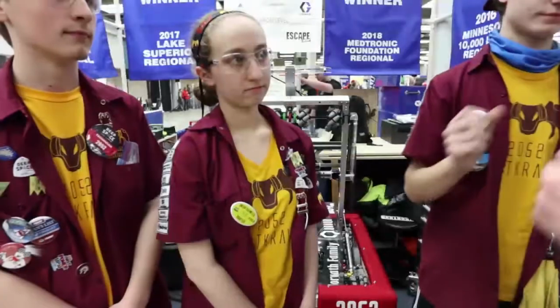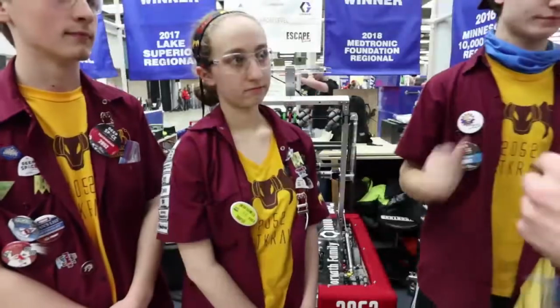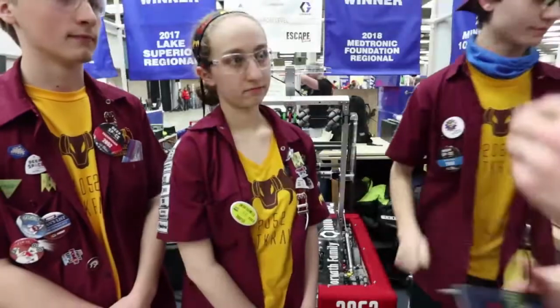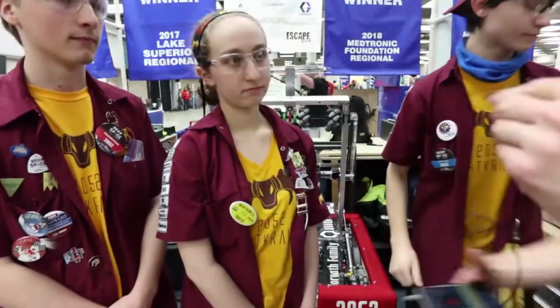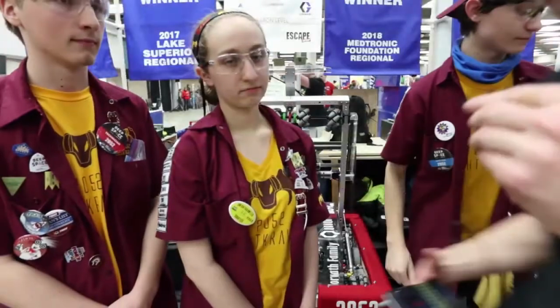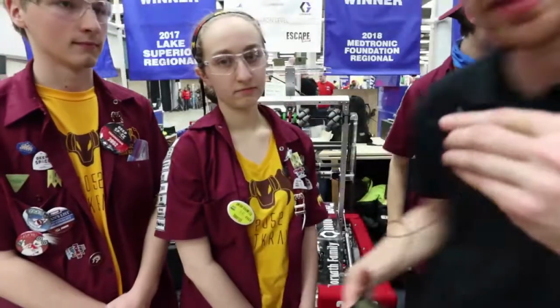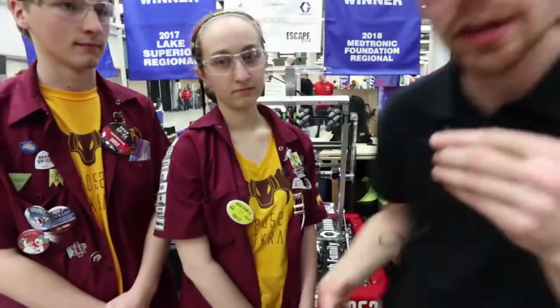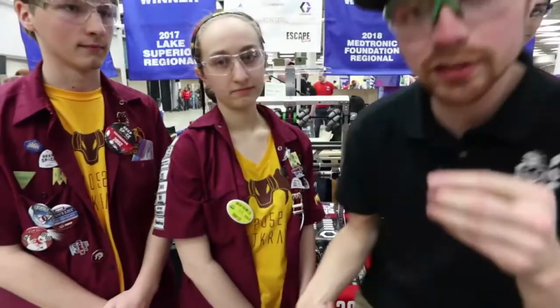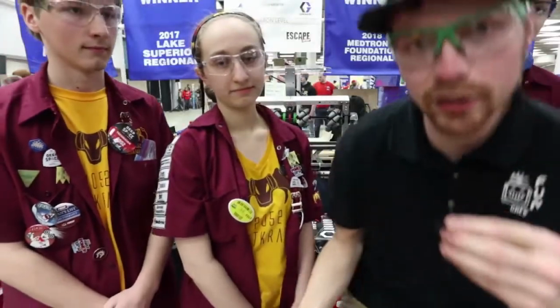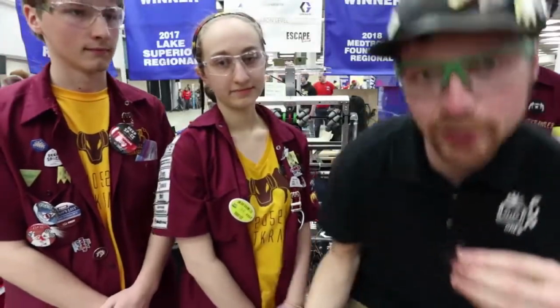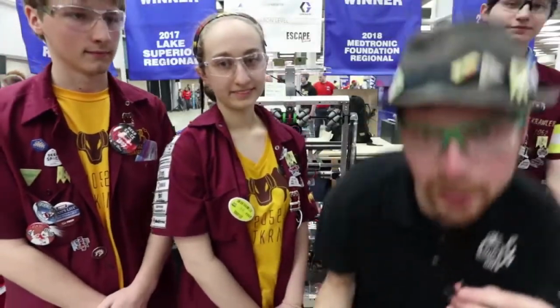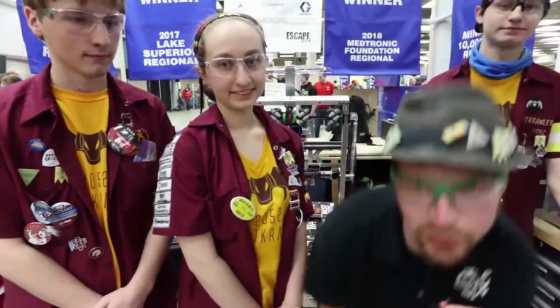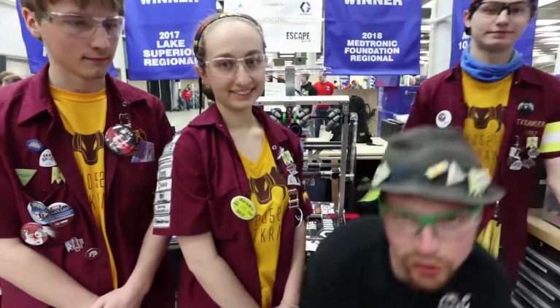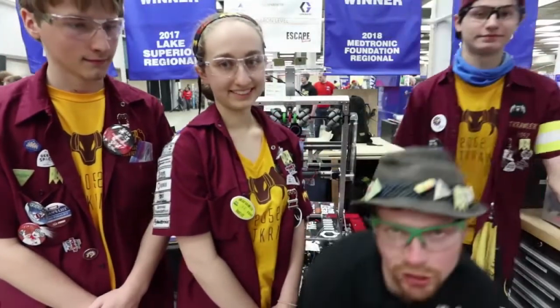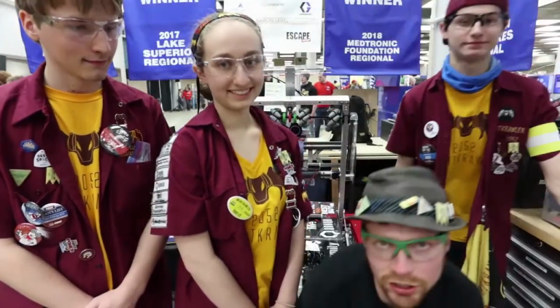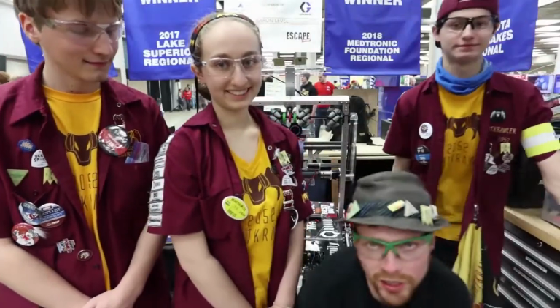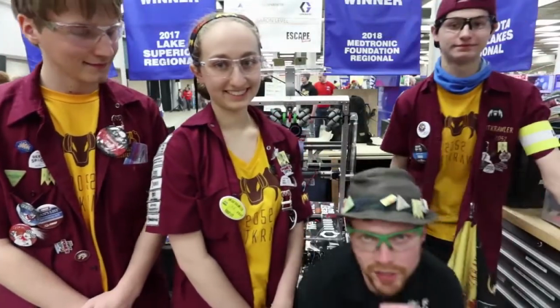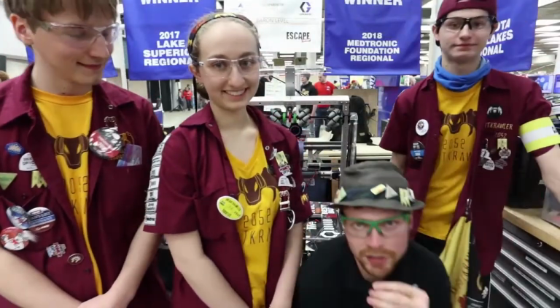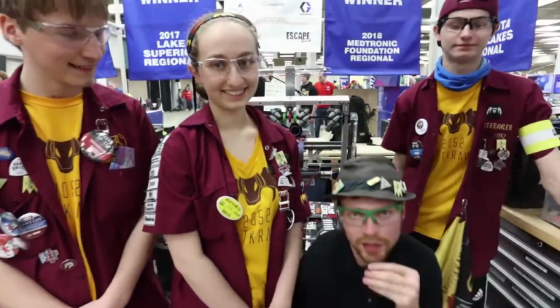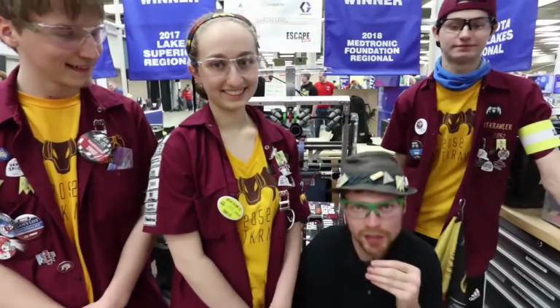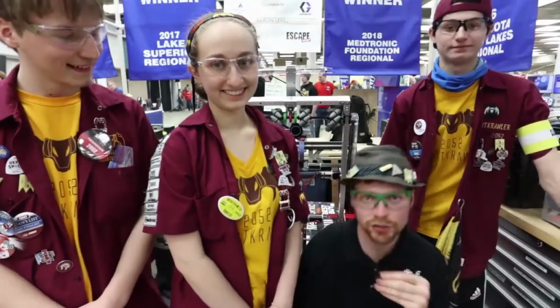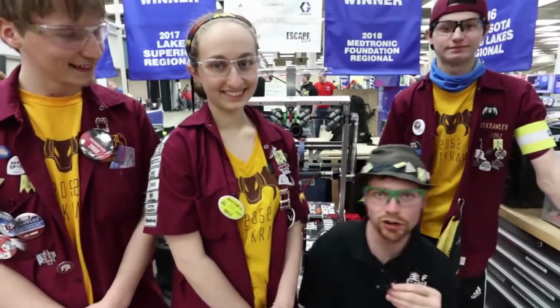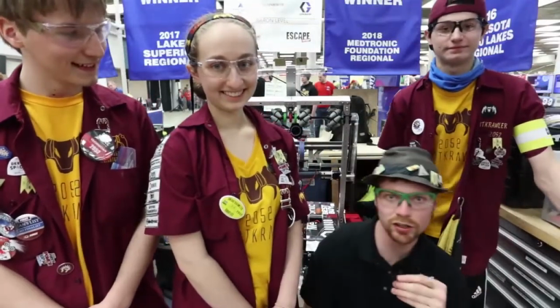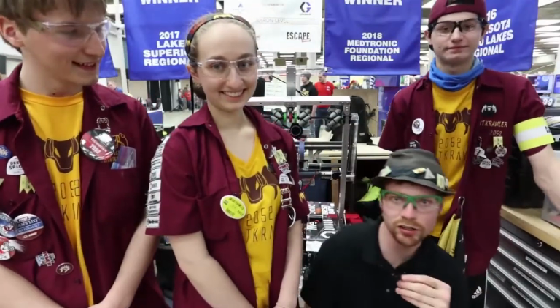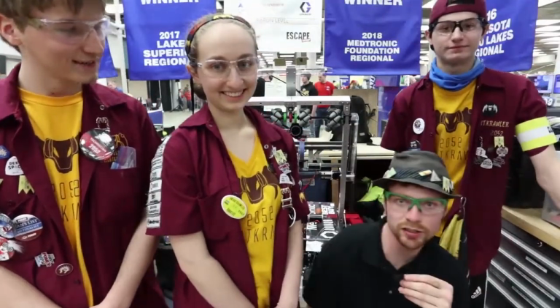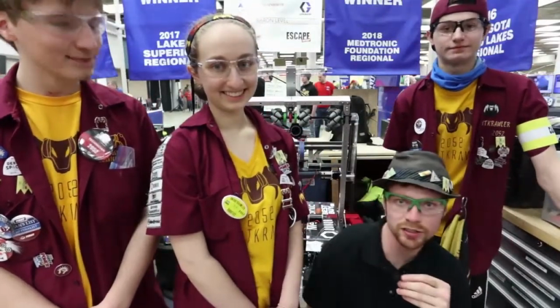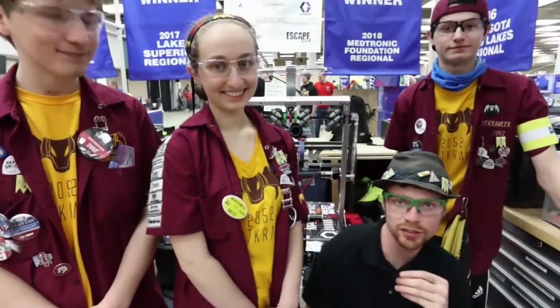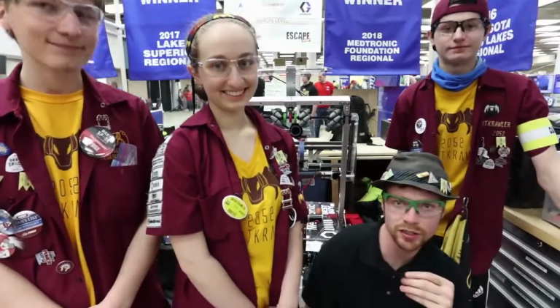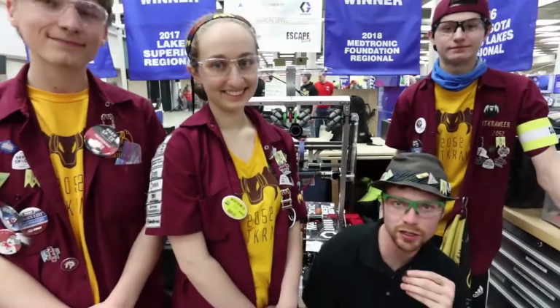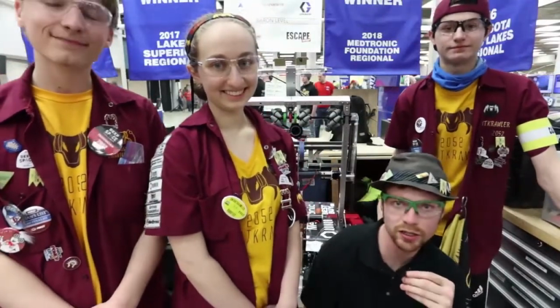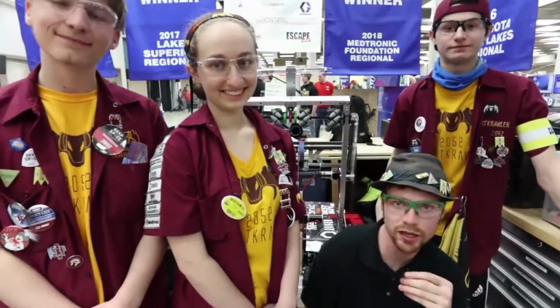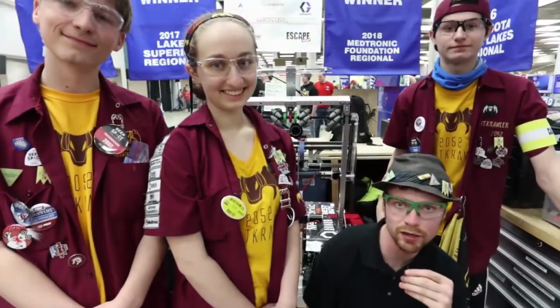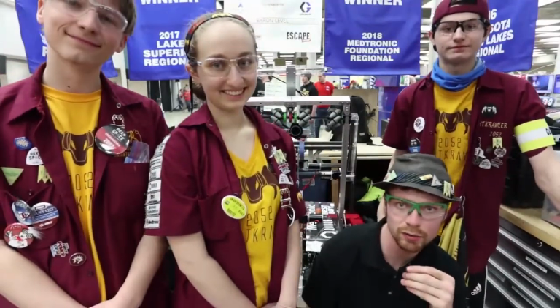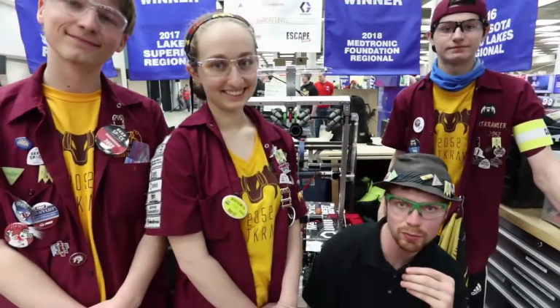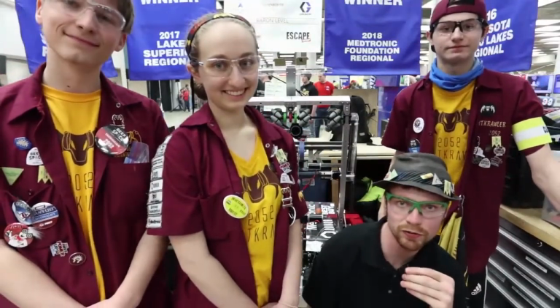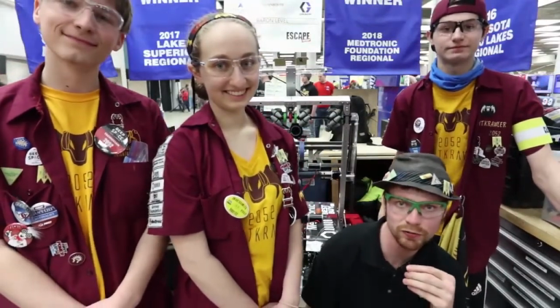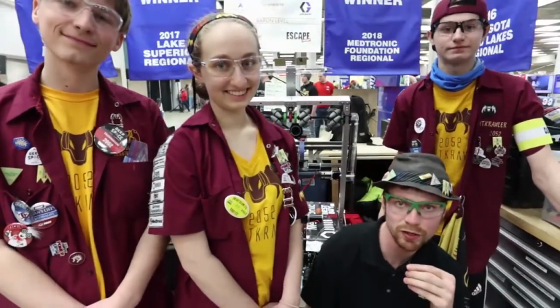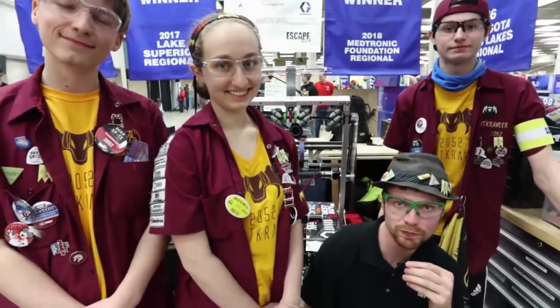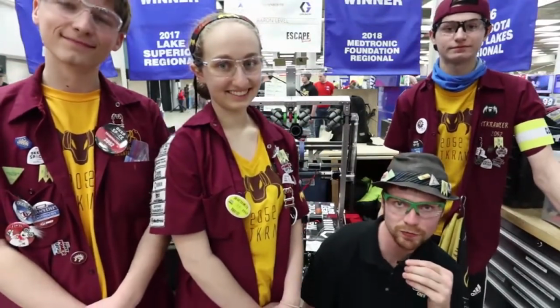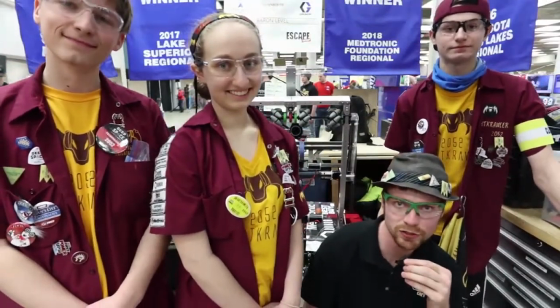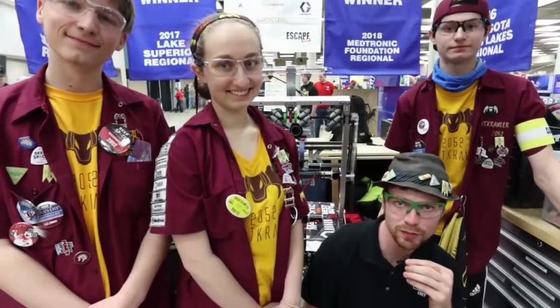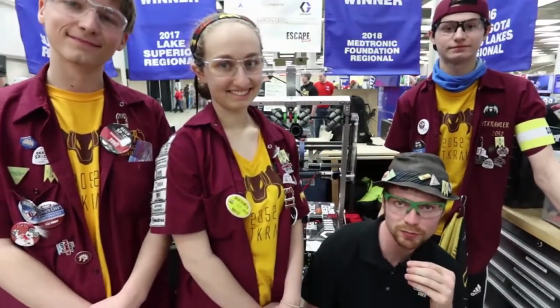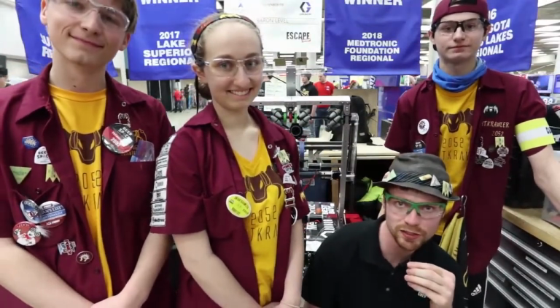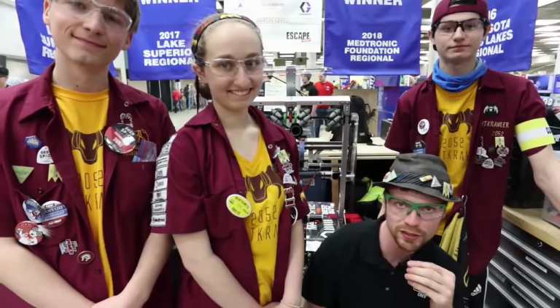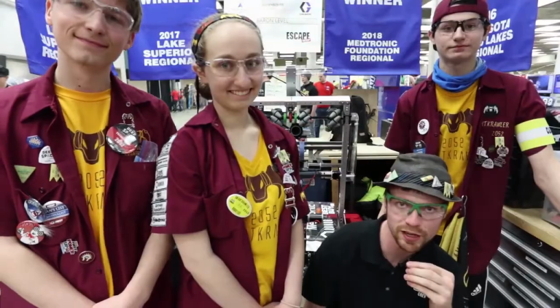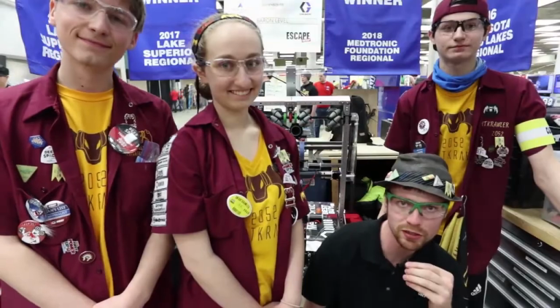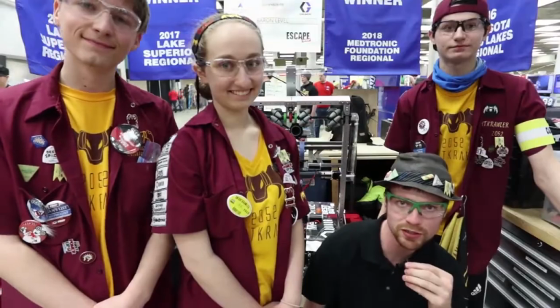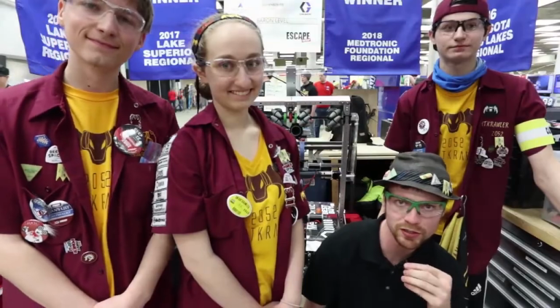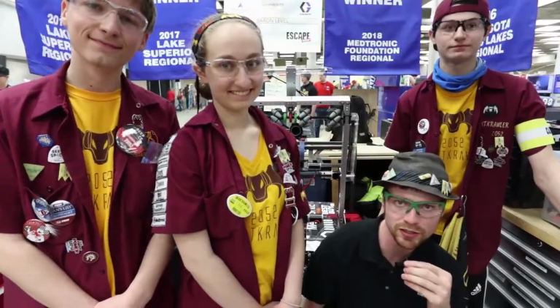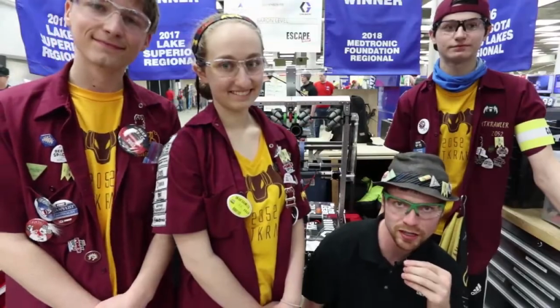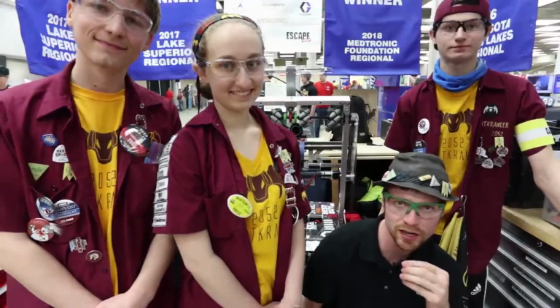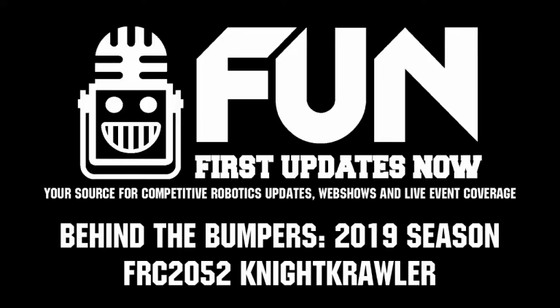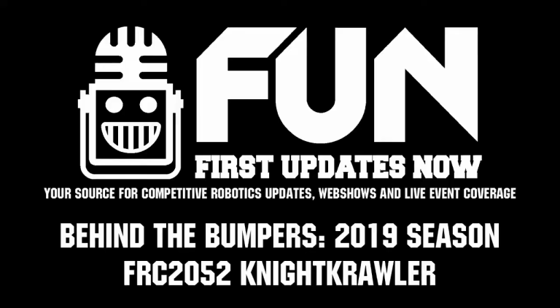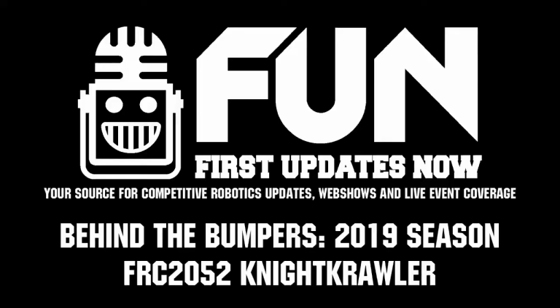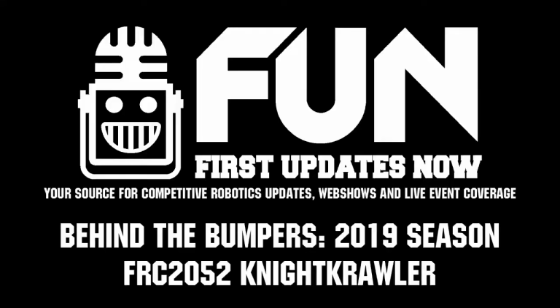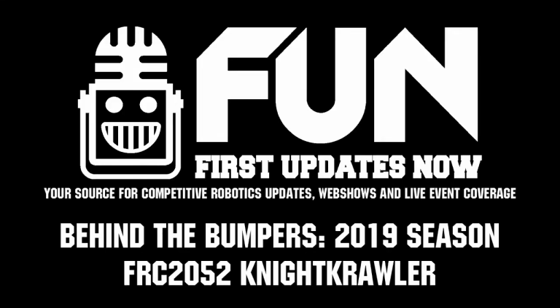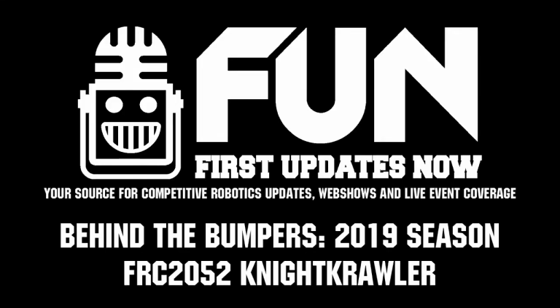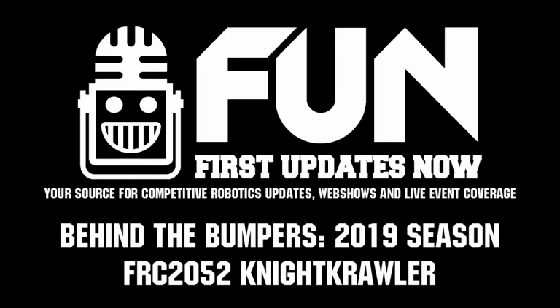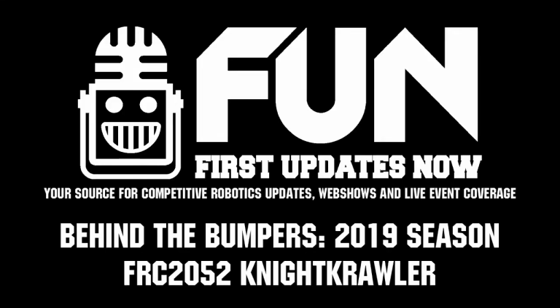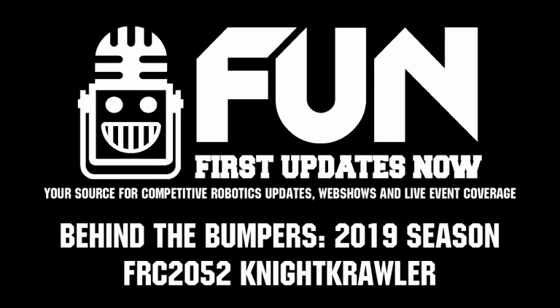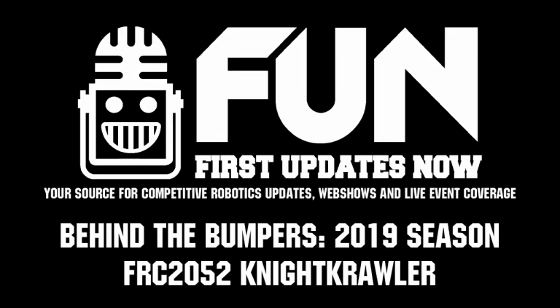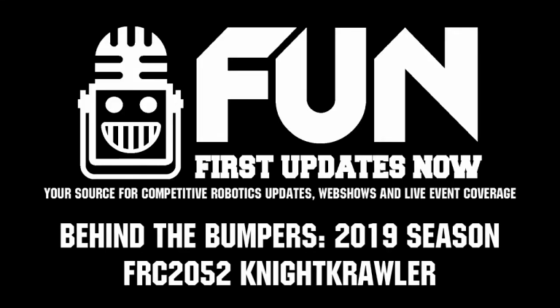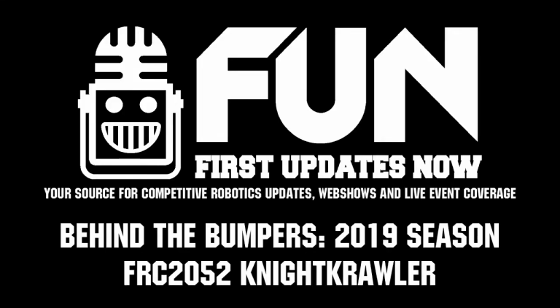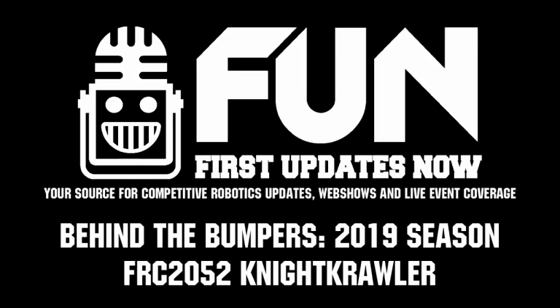That's a nice little look at Nightcrawler this year. Reporting for First Updates Now, this is Sky with Nightcrawler.